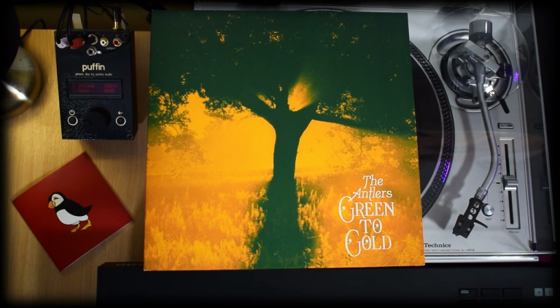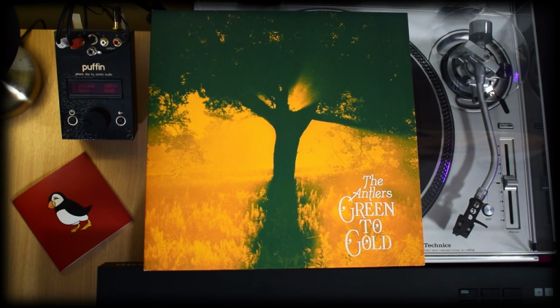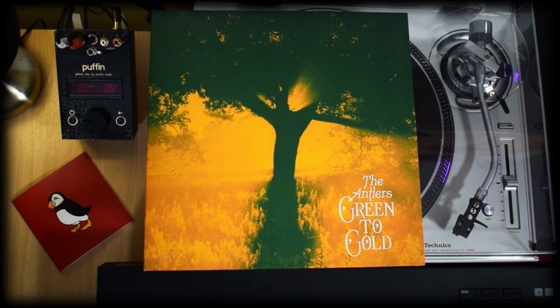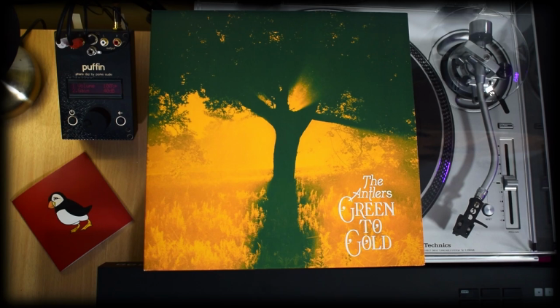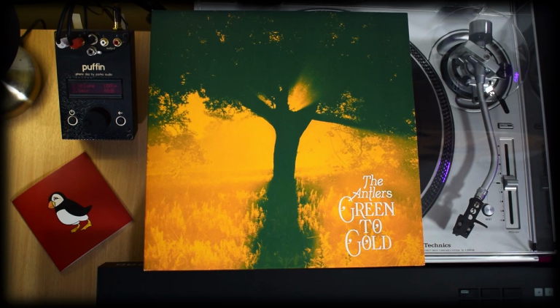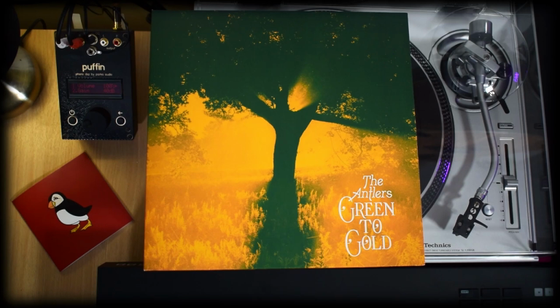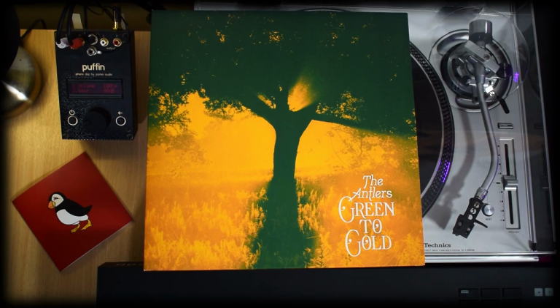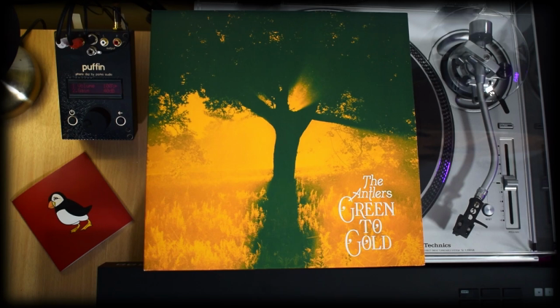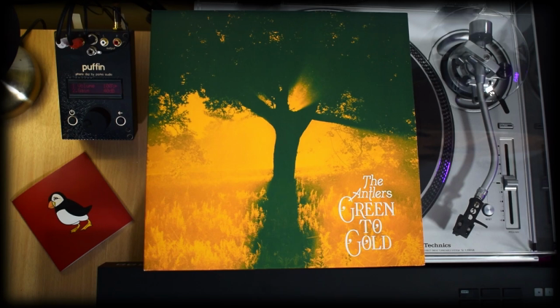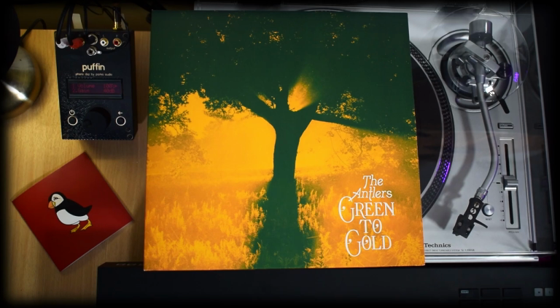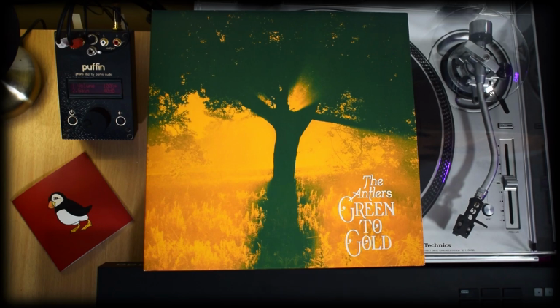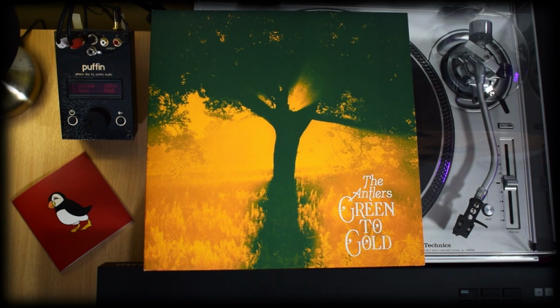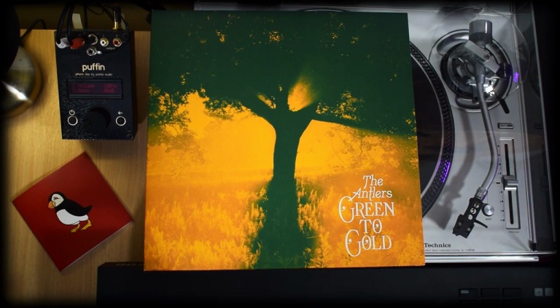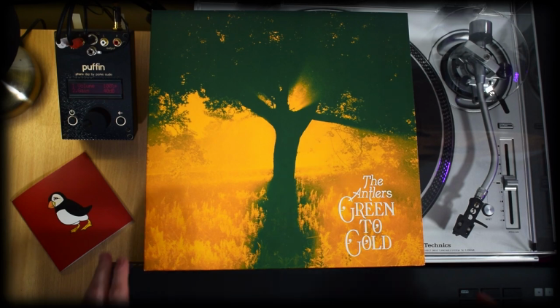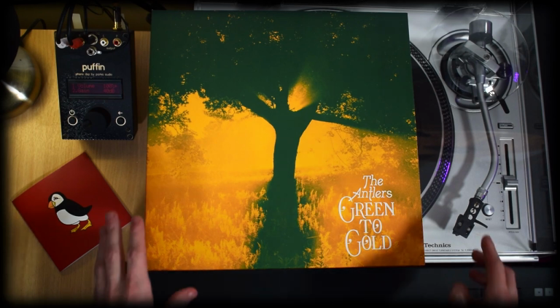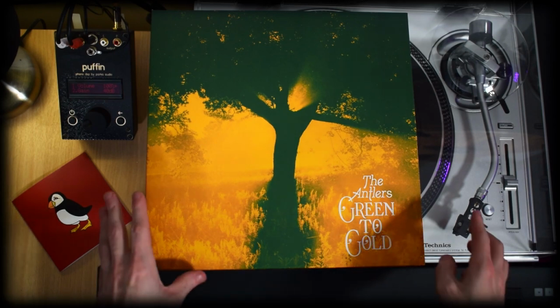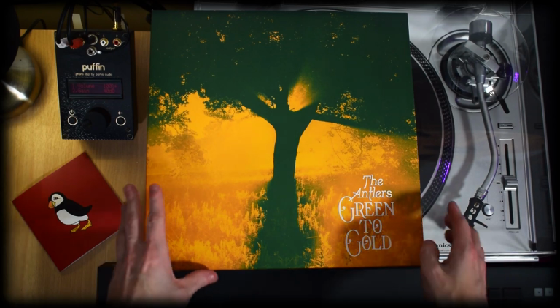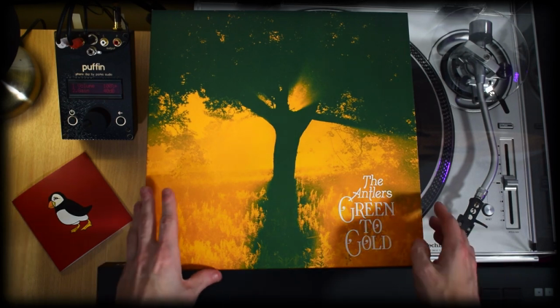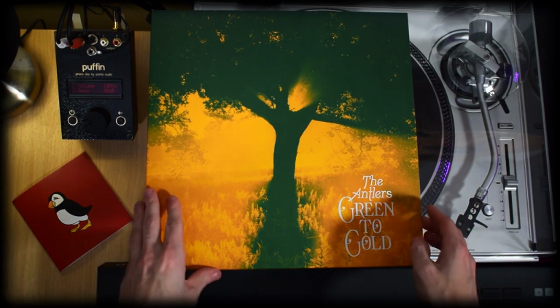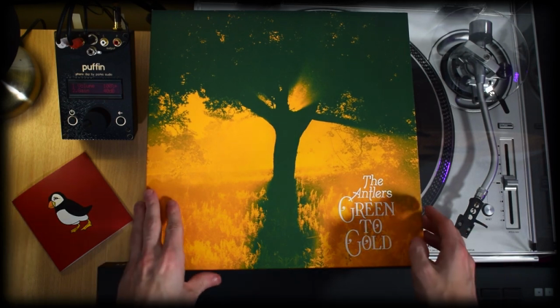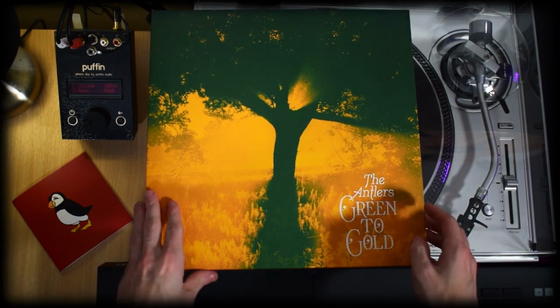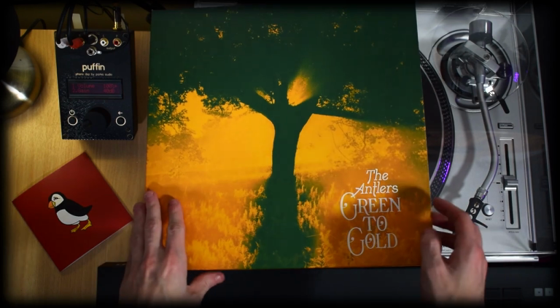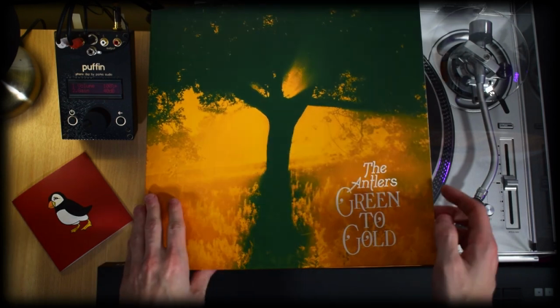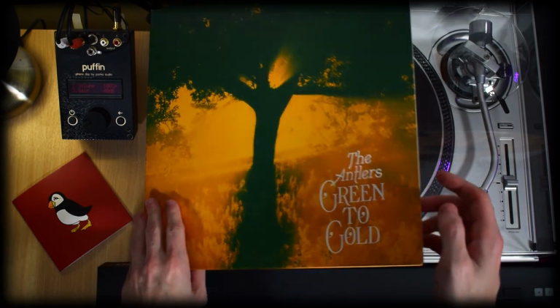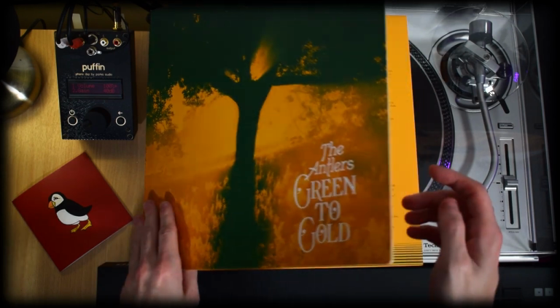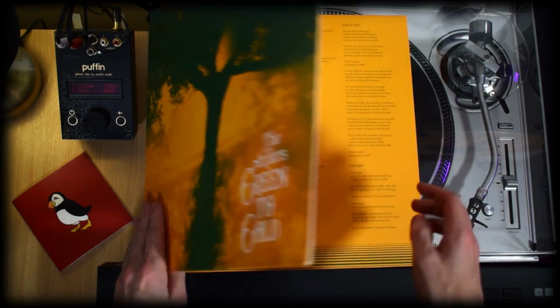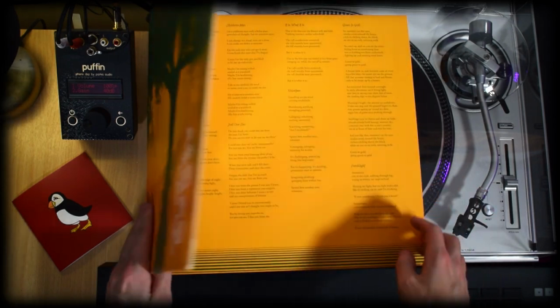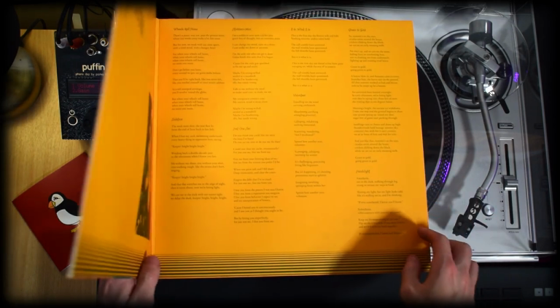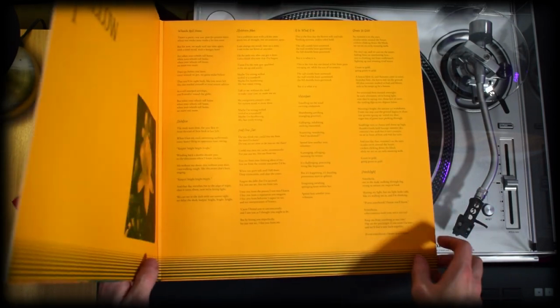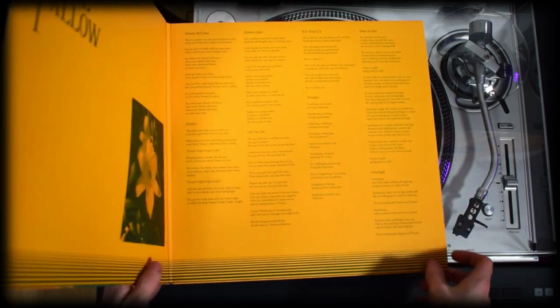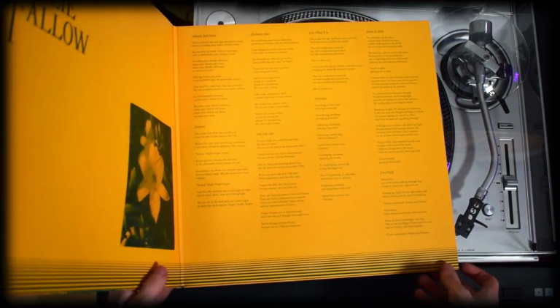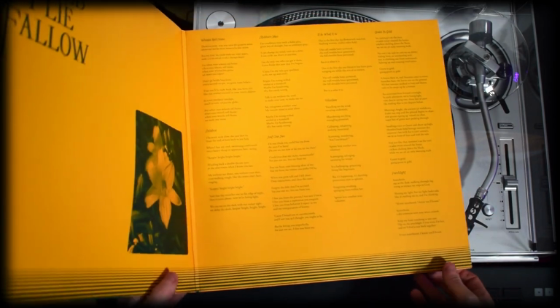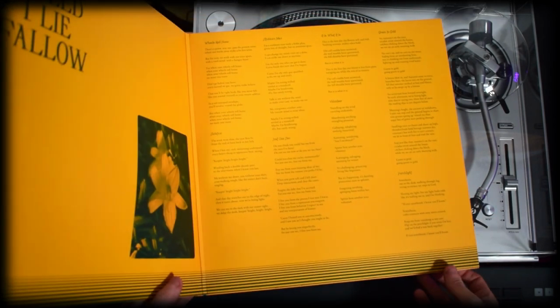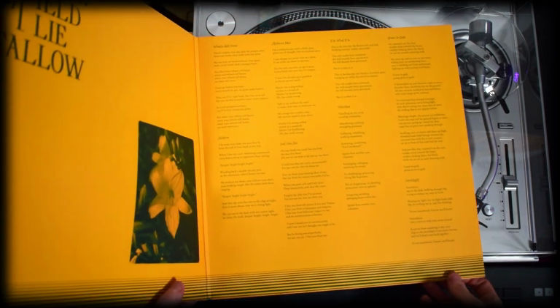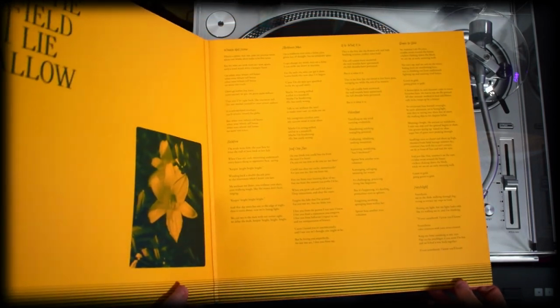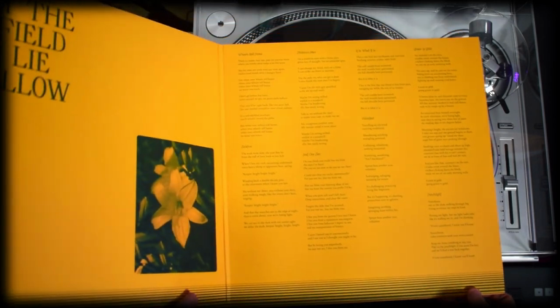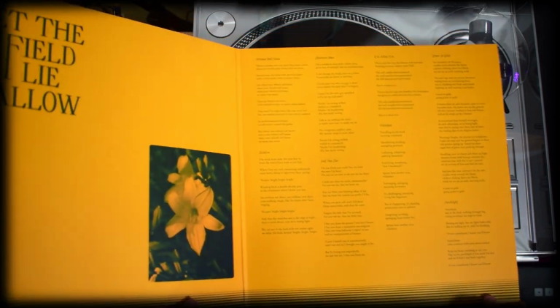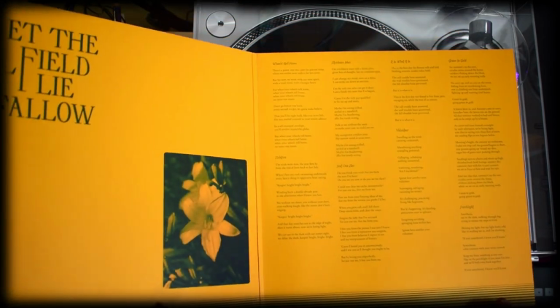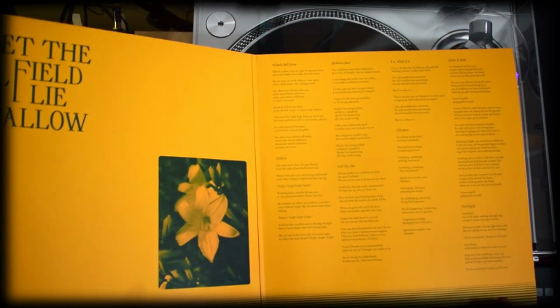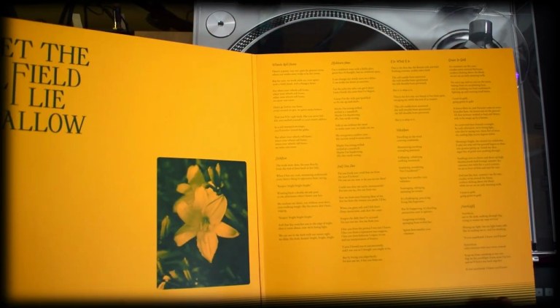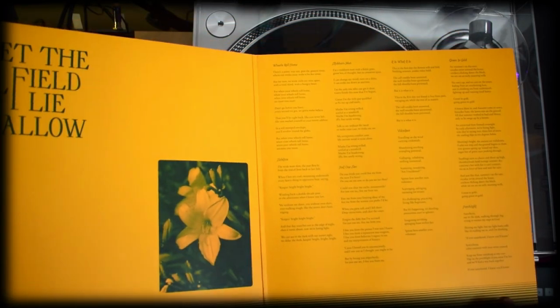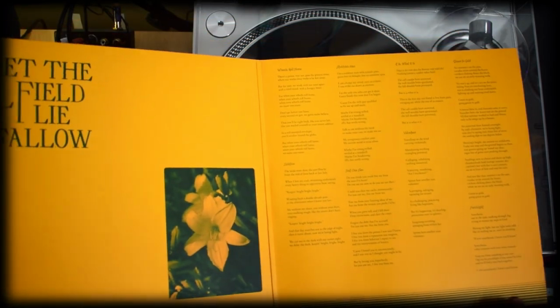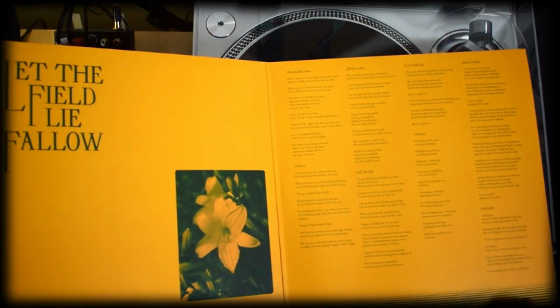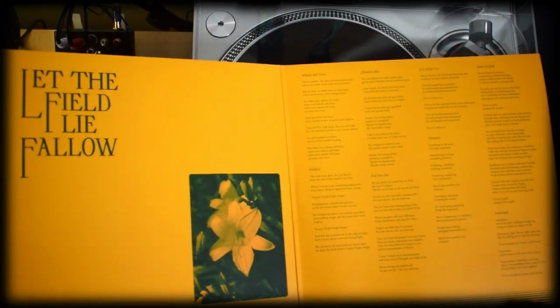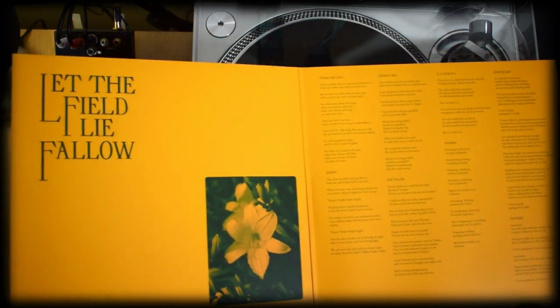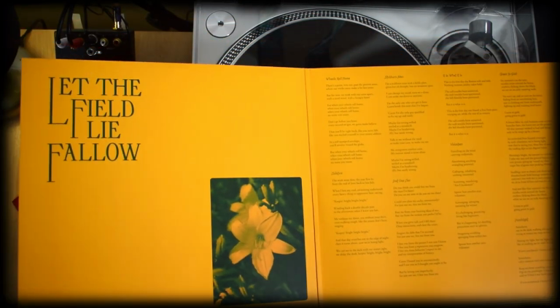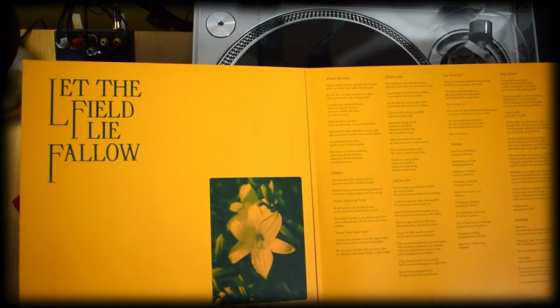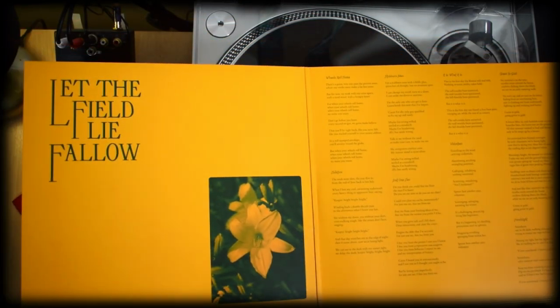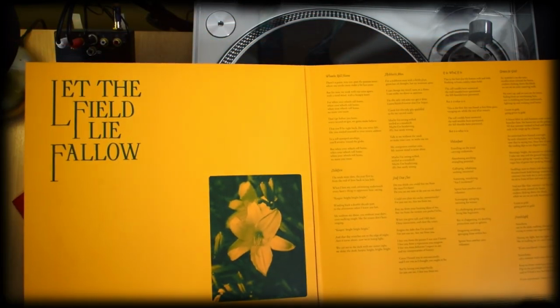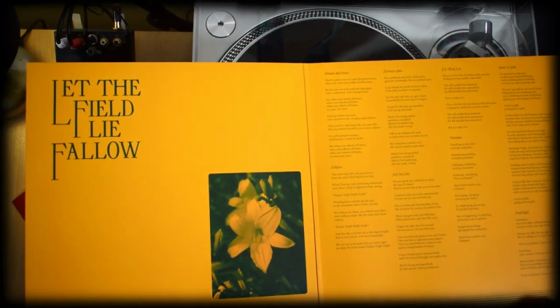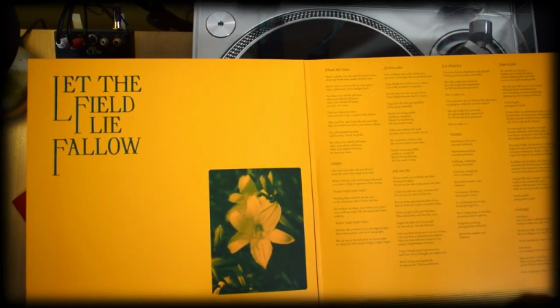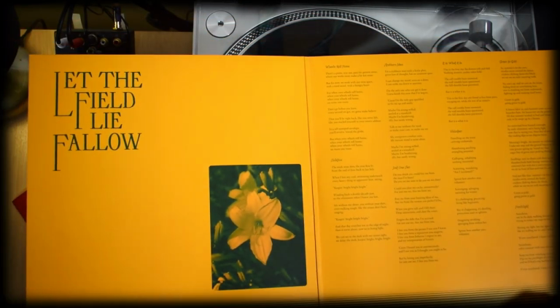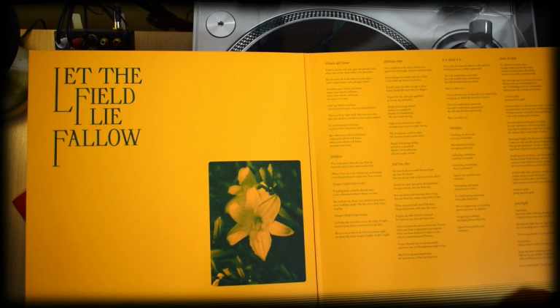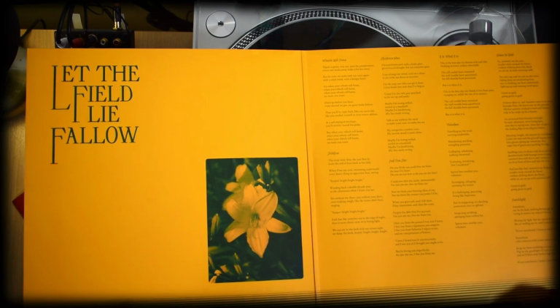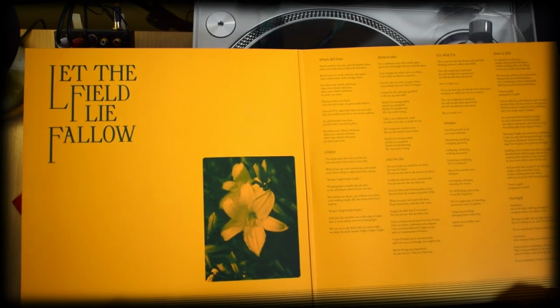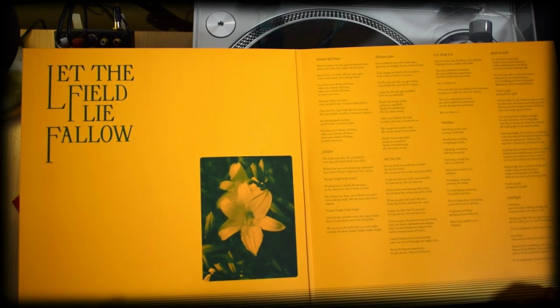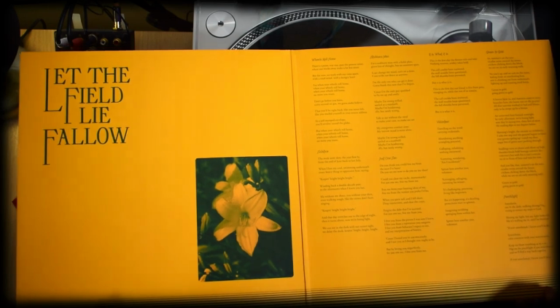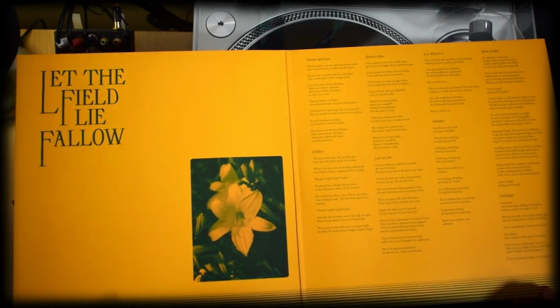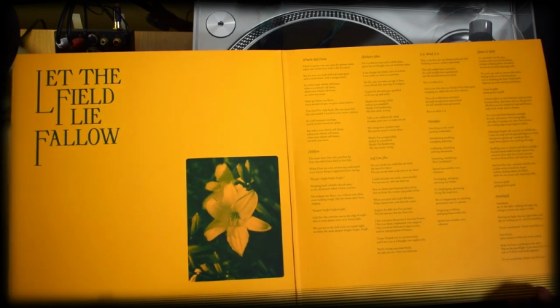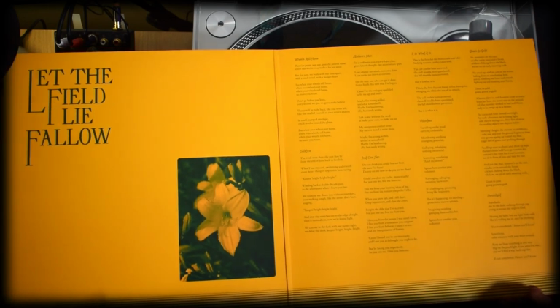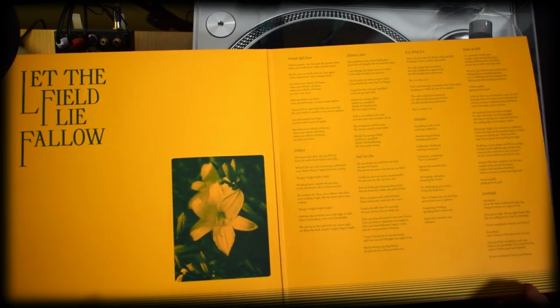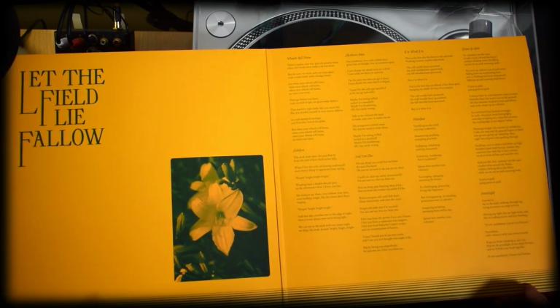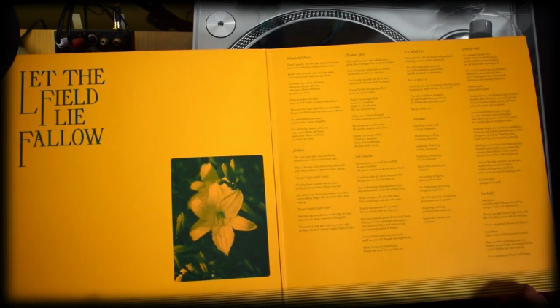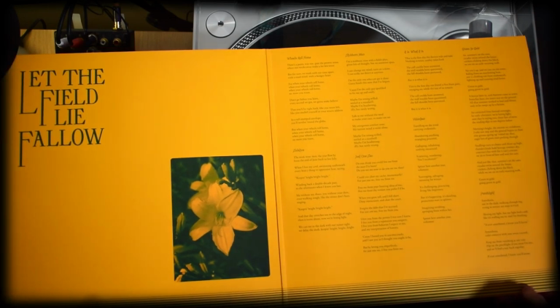This release is a gatefold, however it is a single disc LP and it runs at 33 and one third RPM.